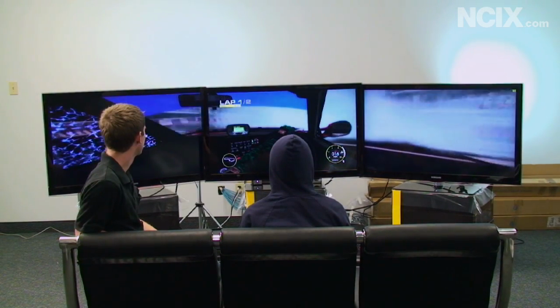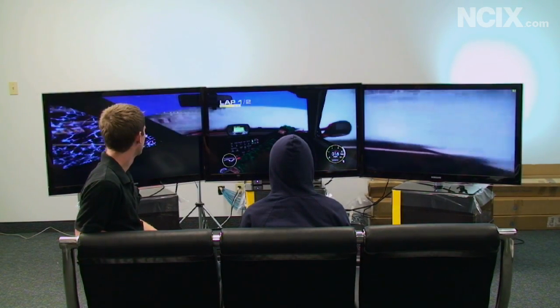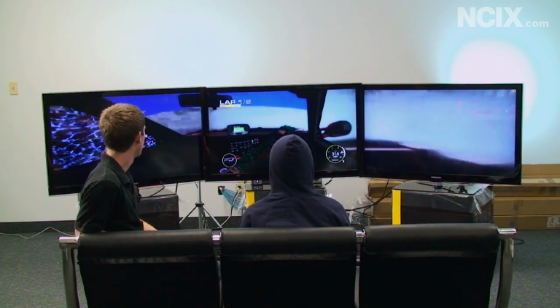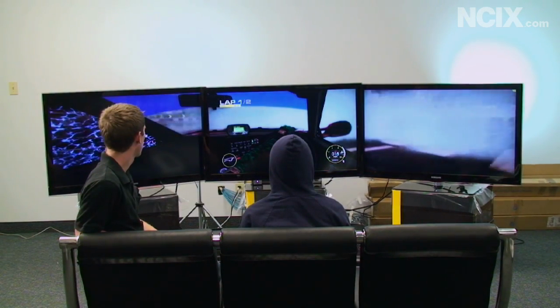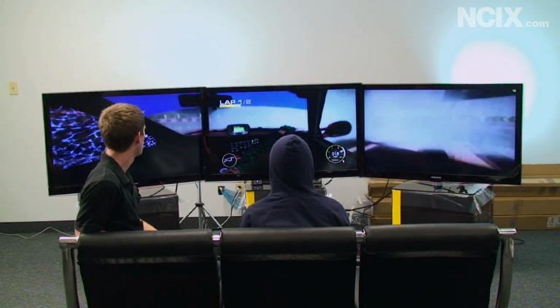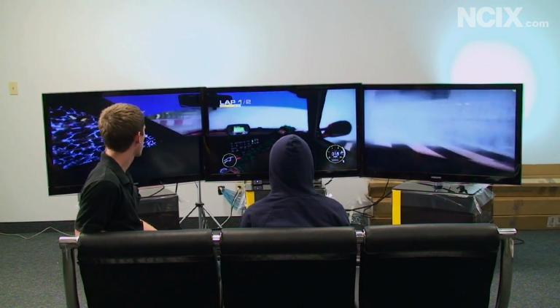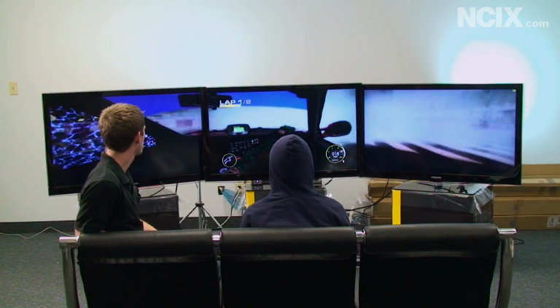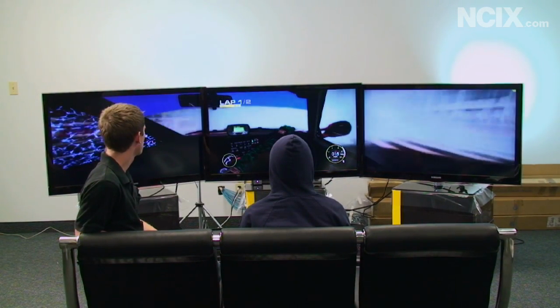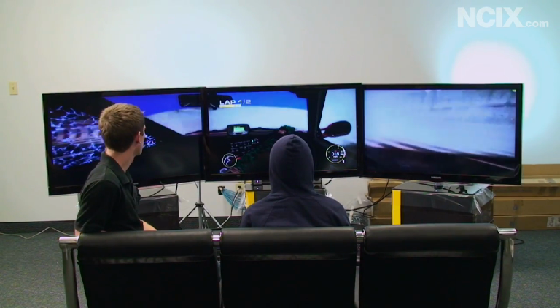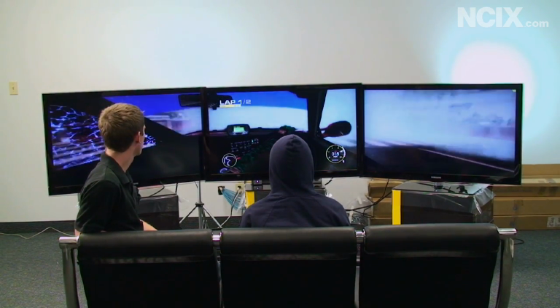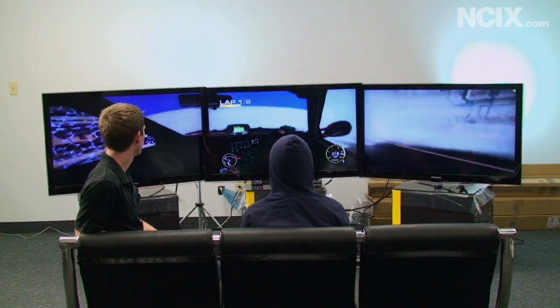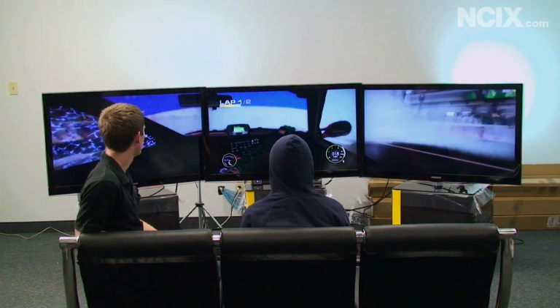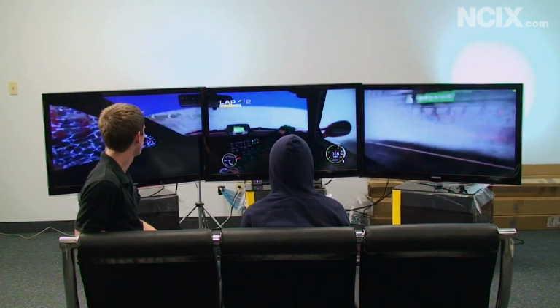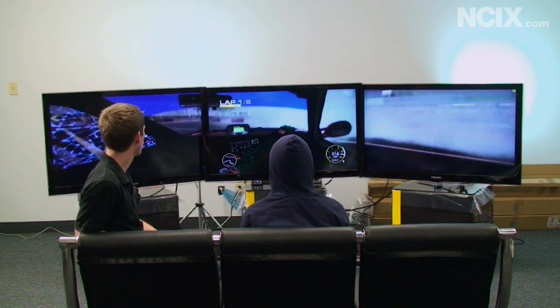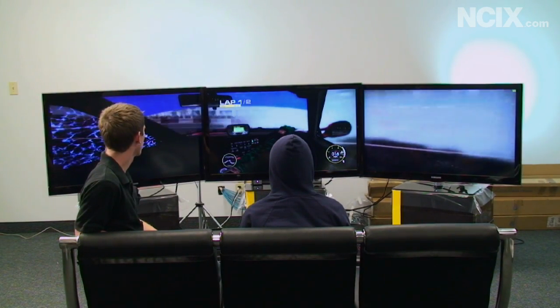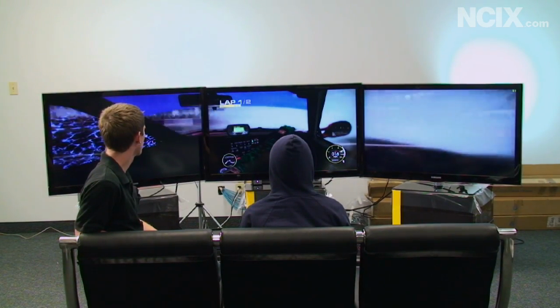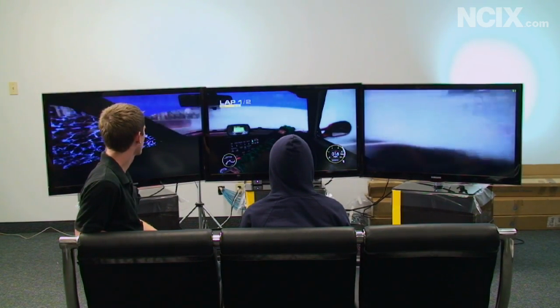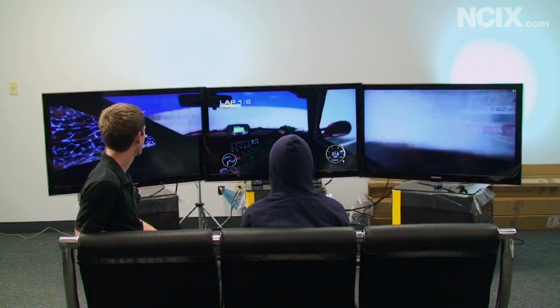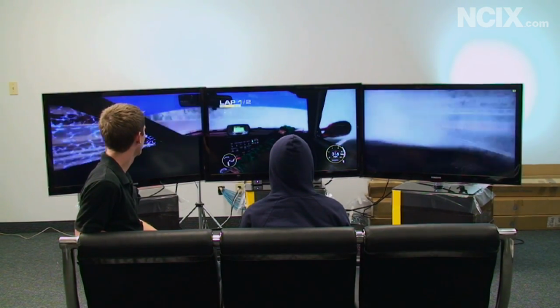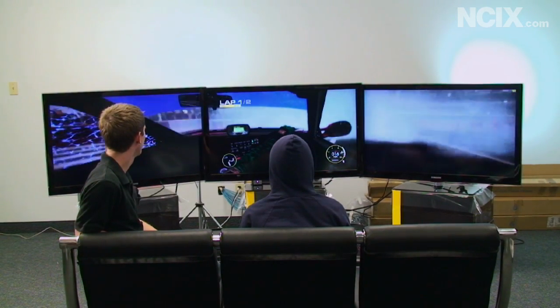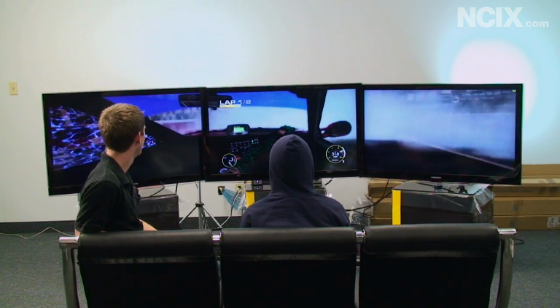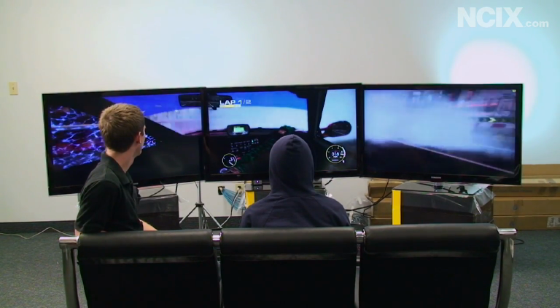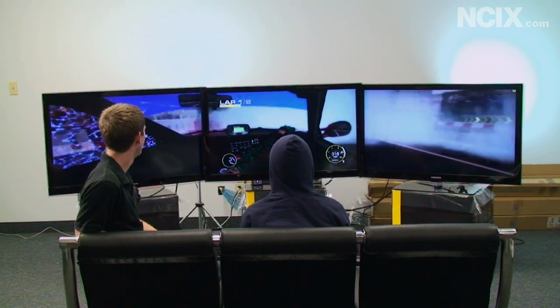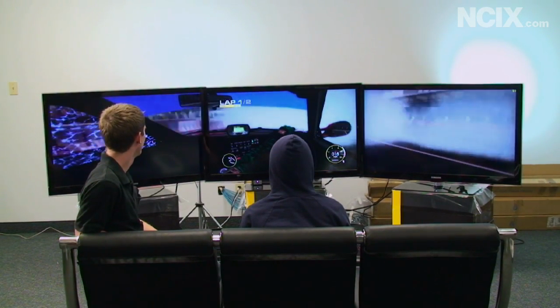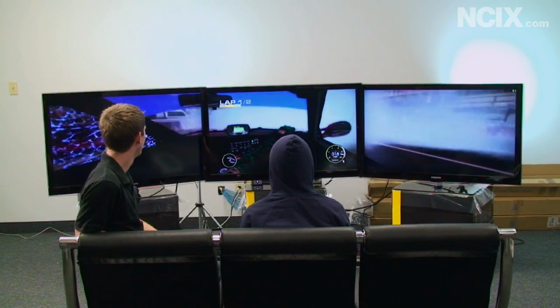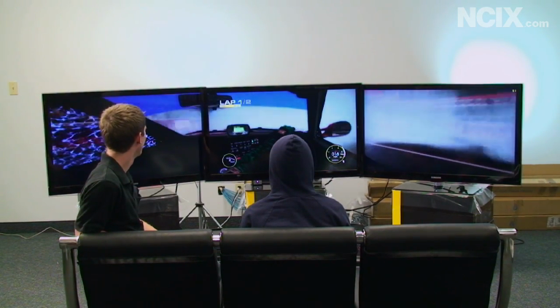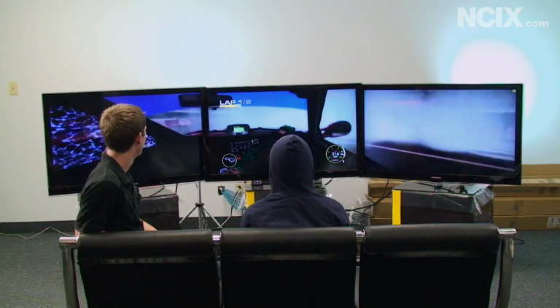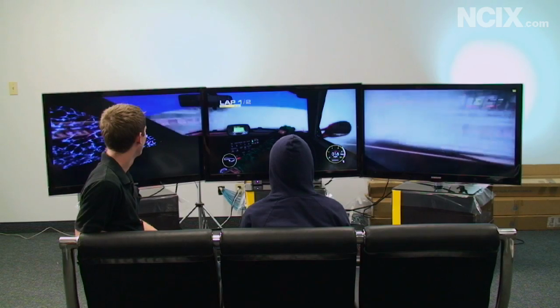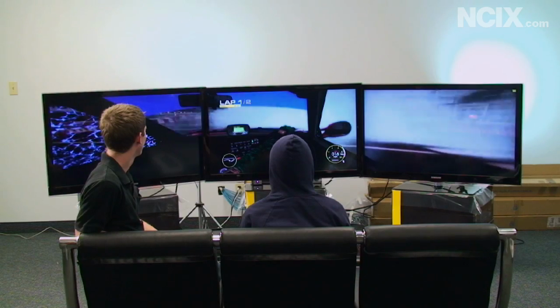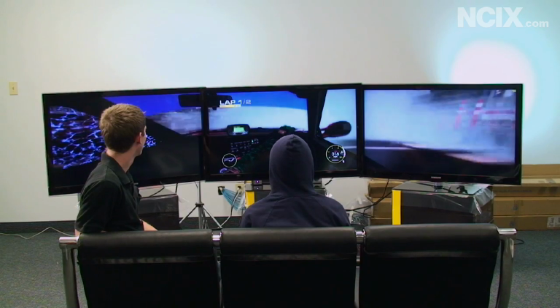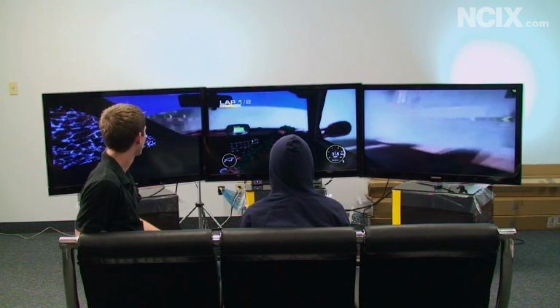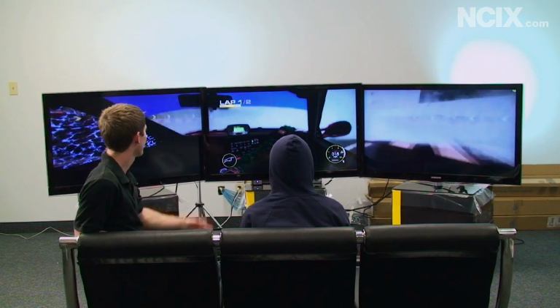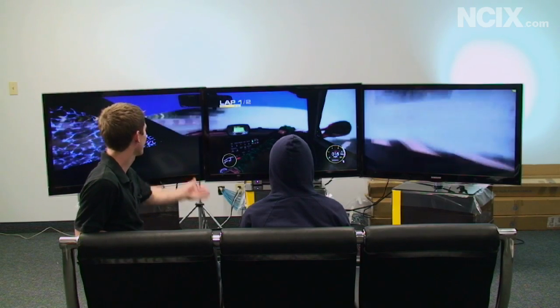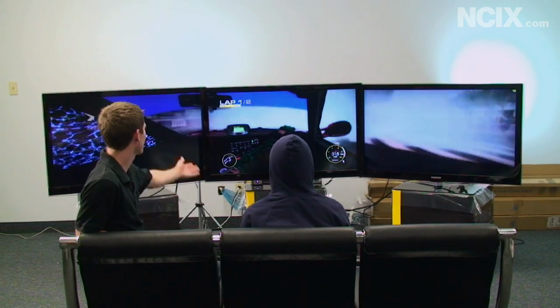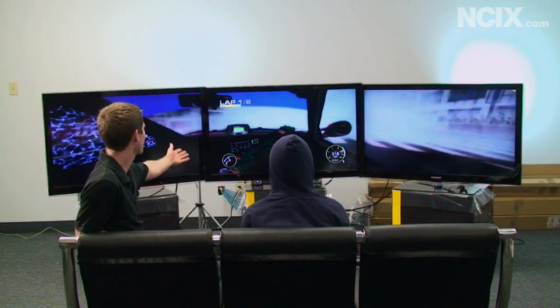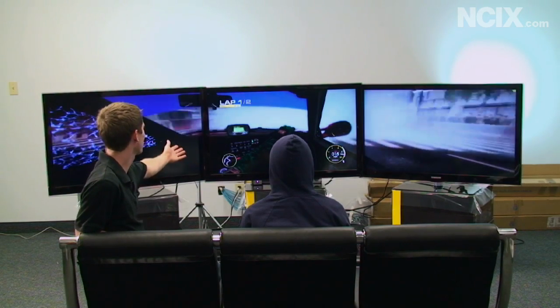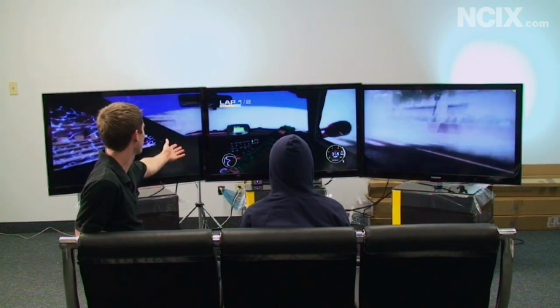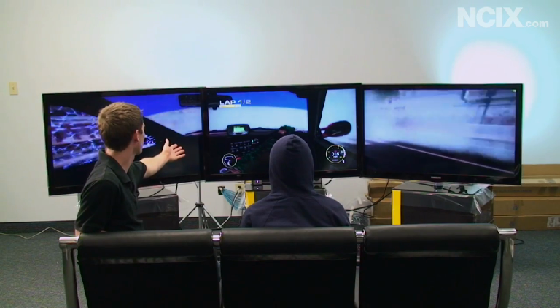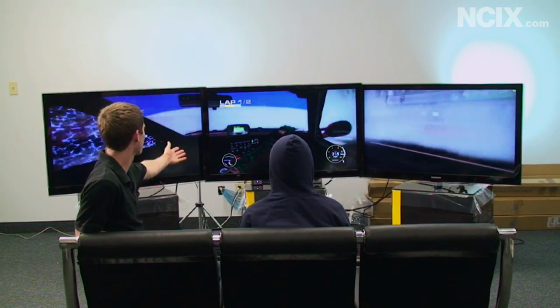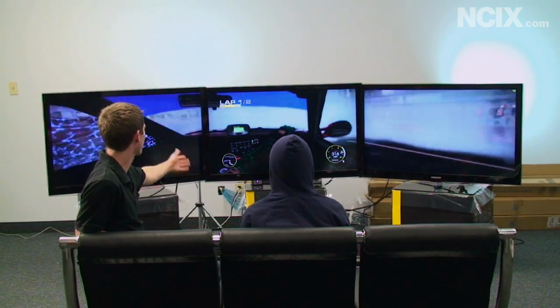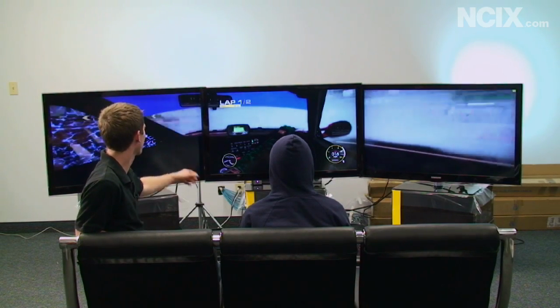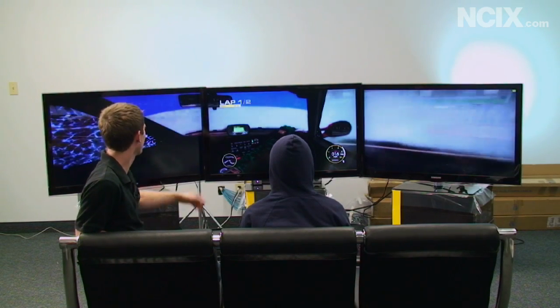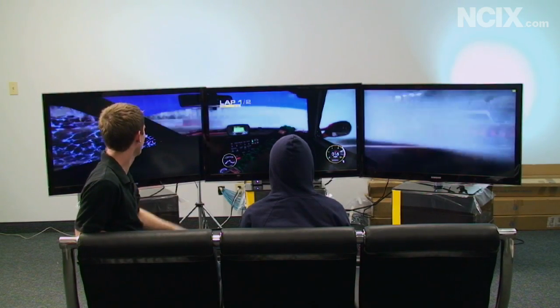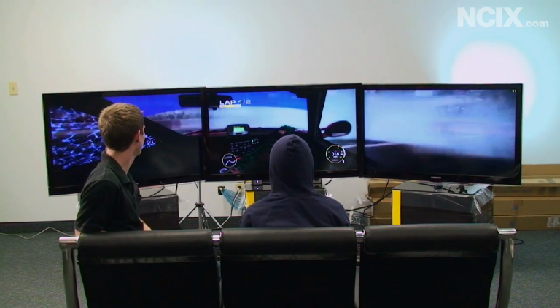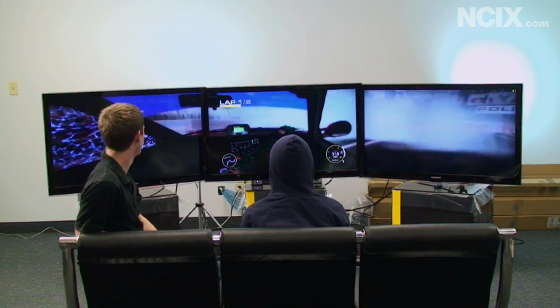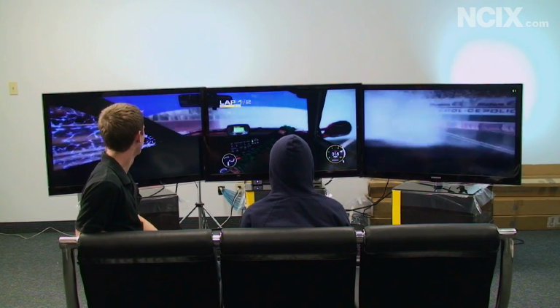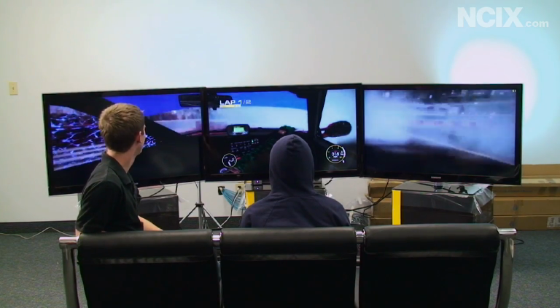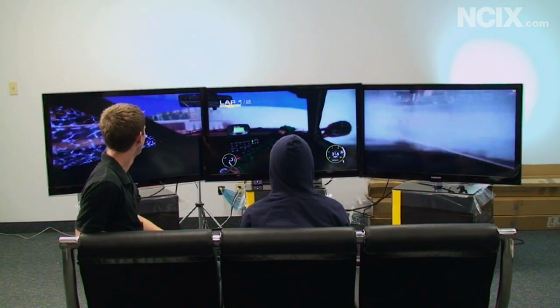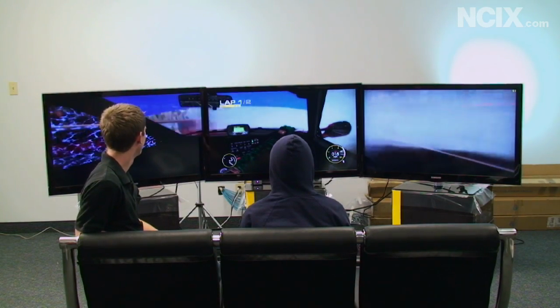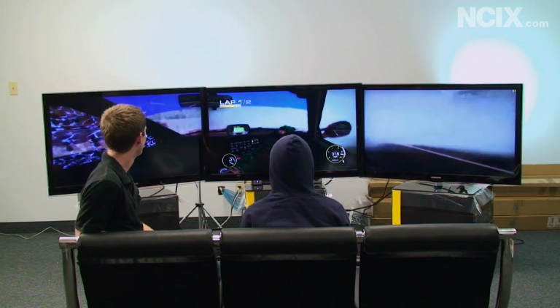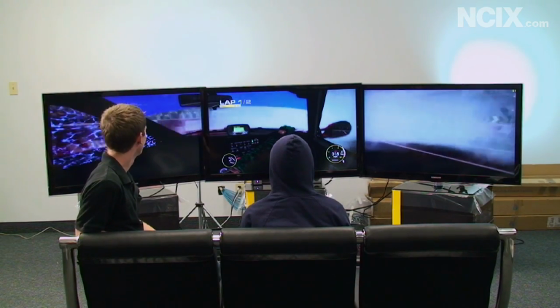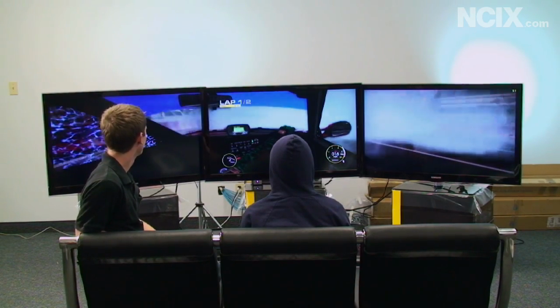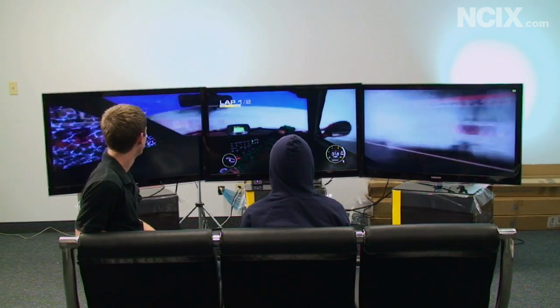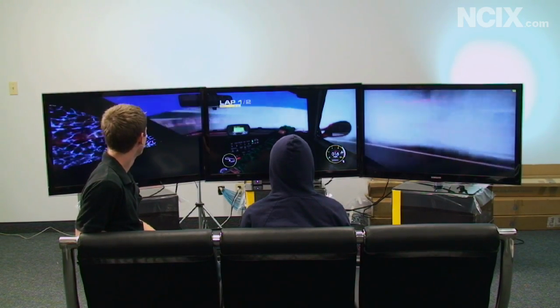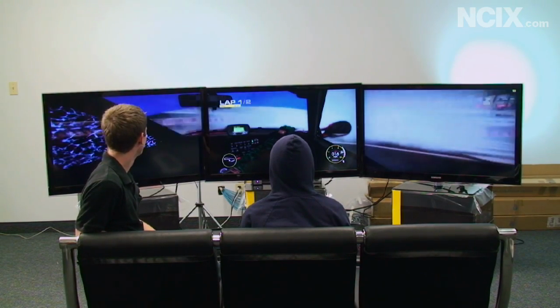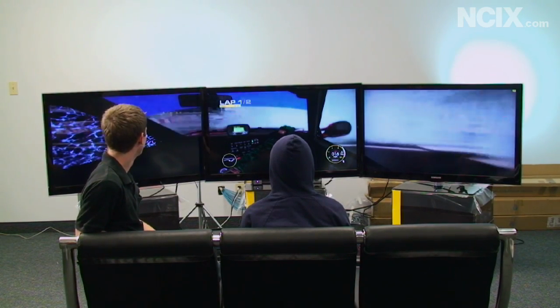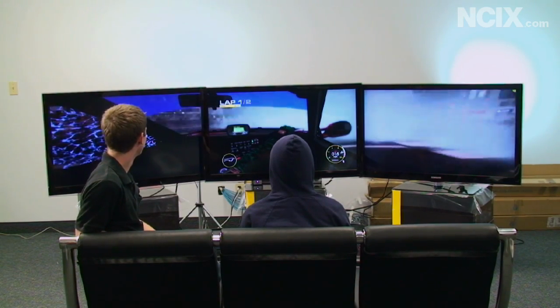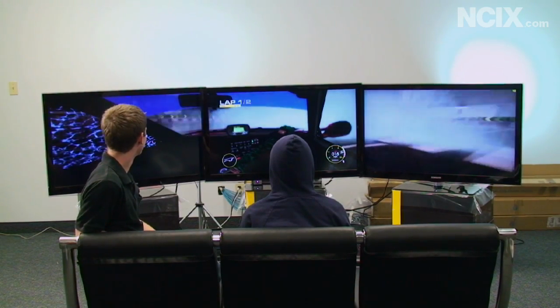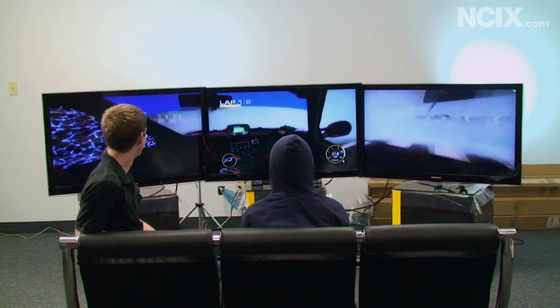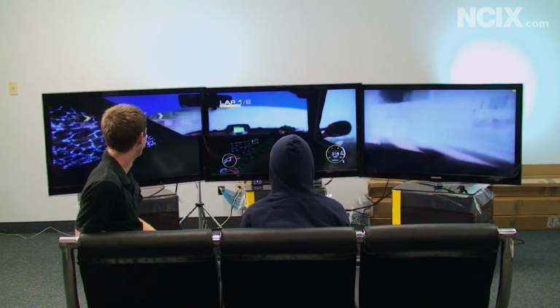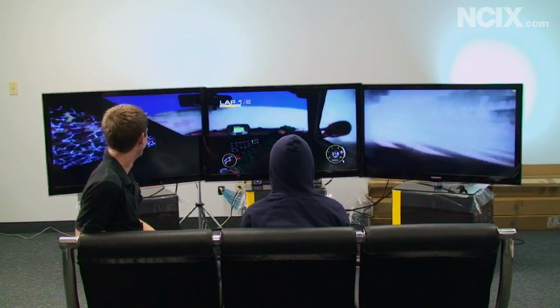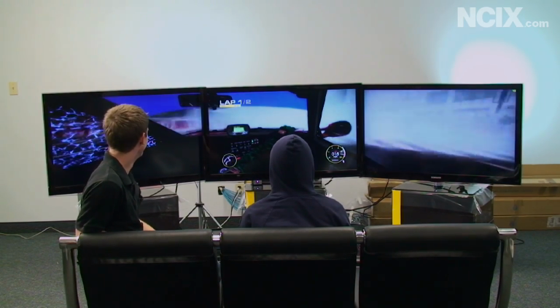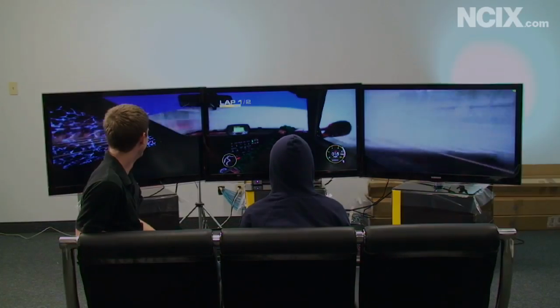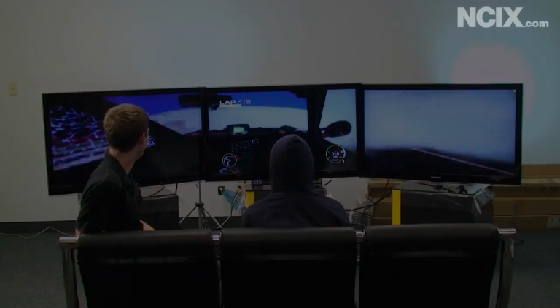How Mac people play video games — they just clearly don't get it.